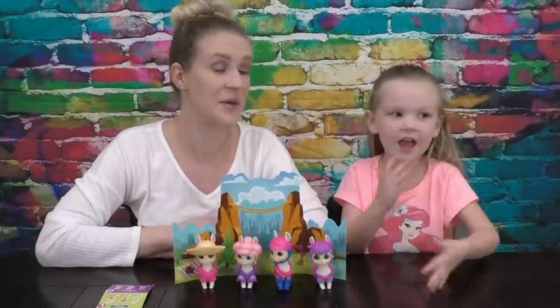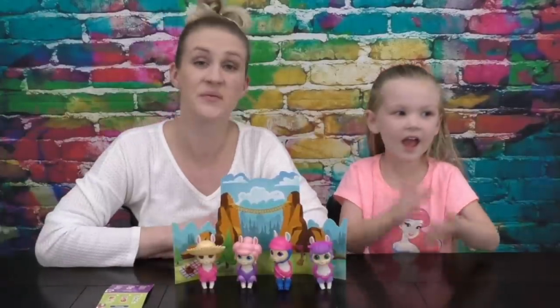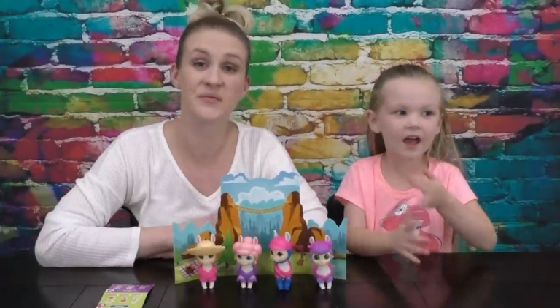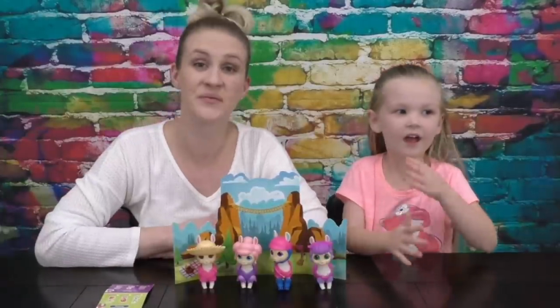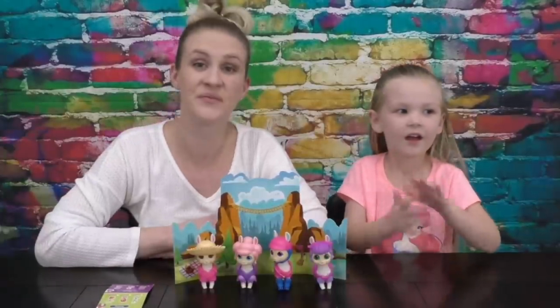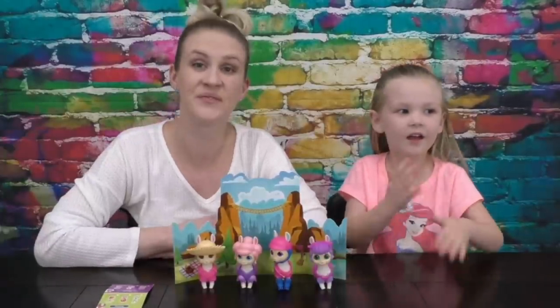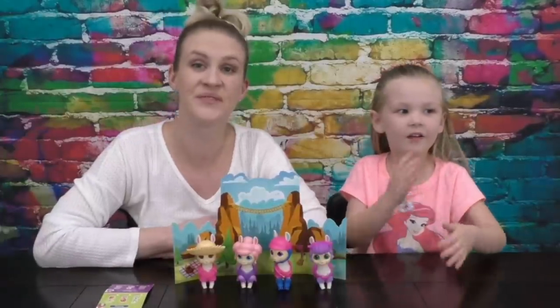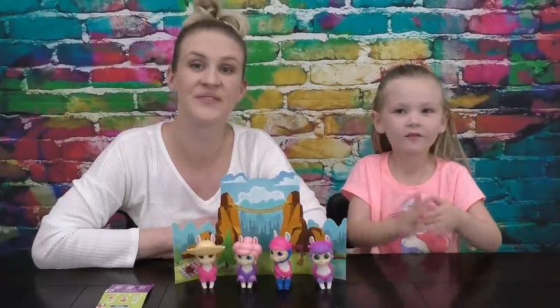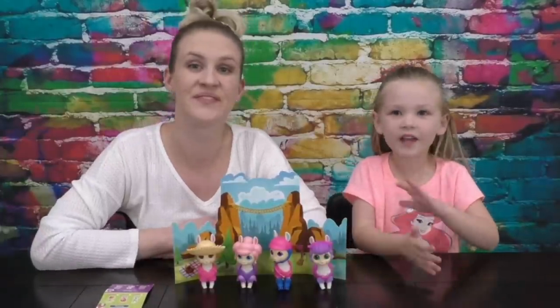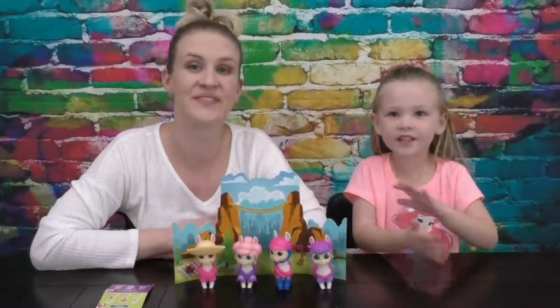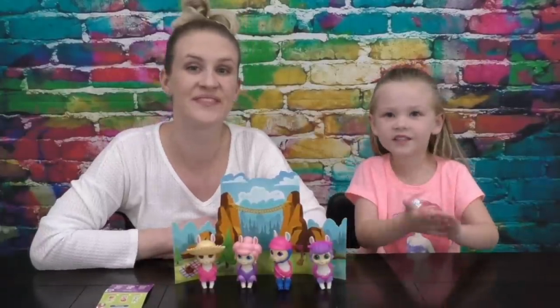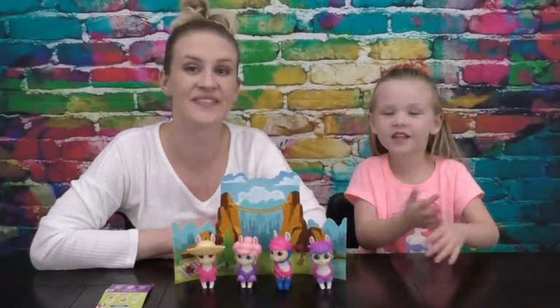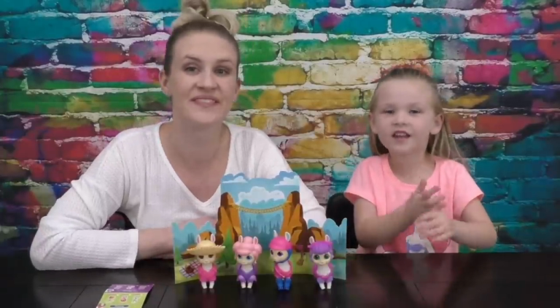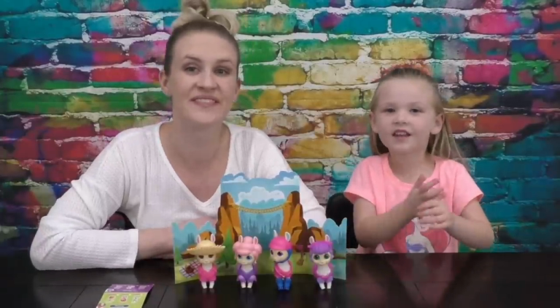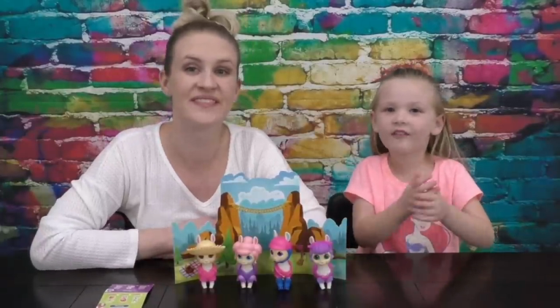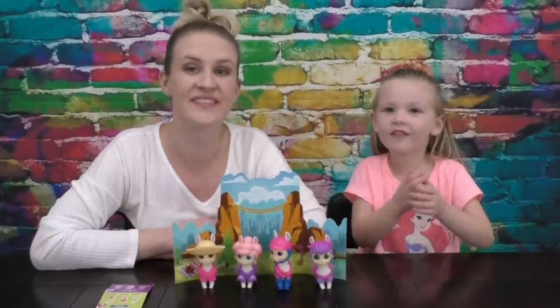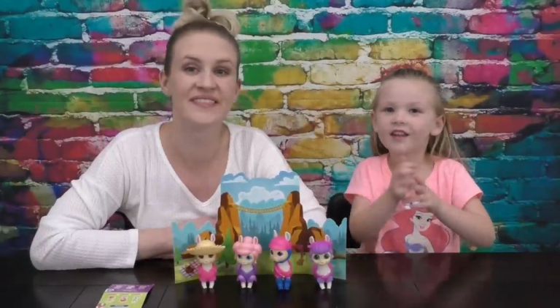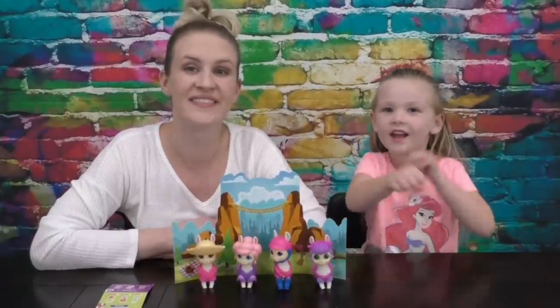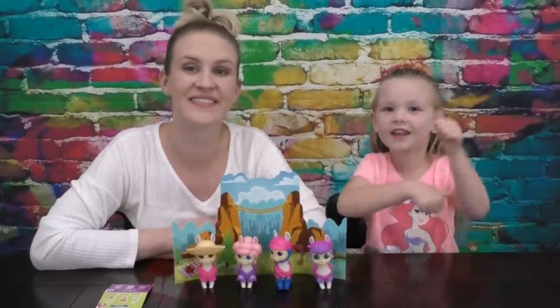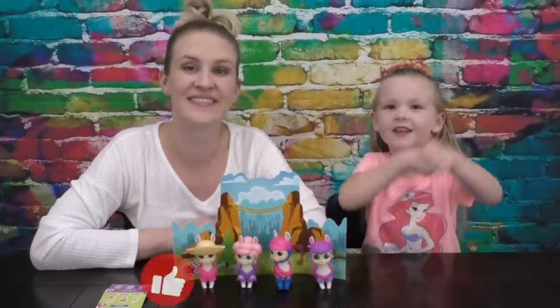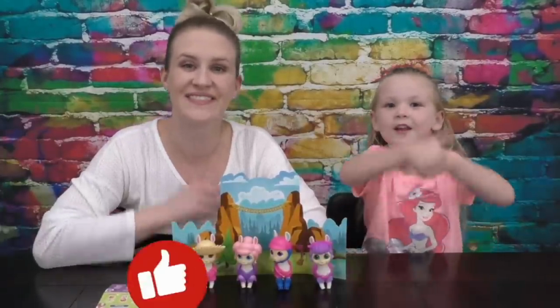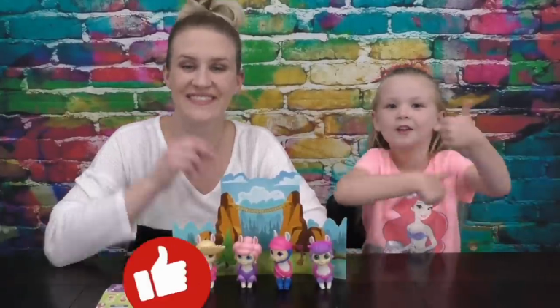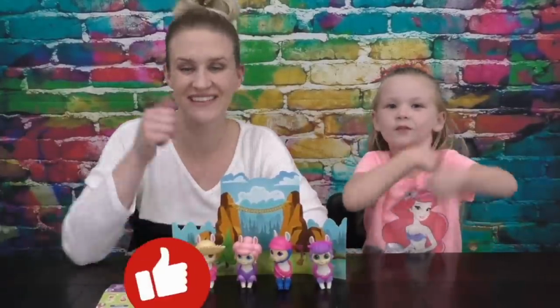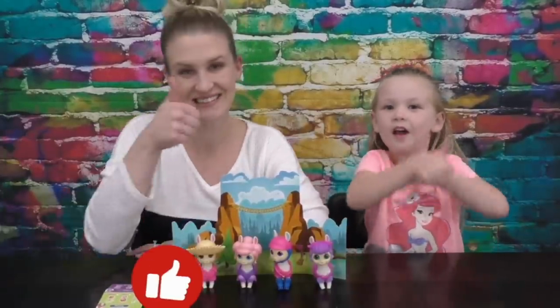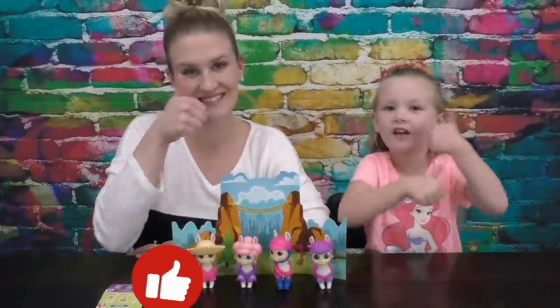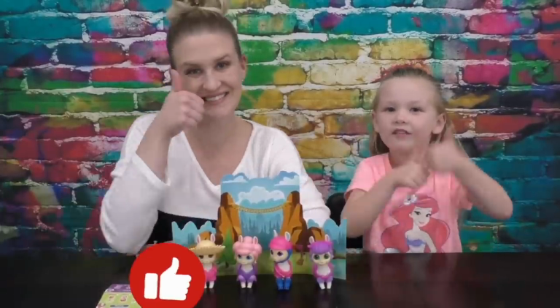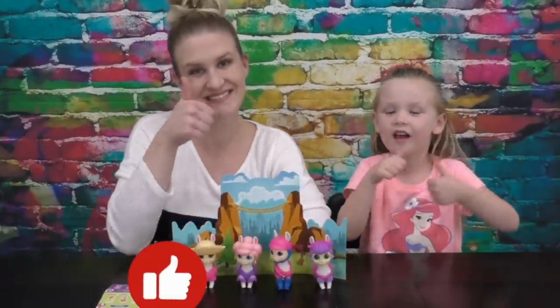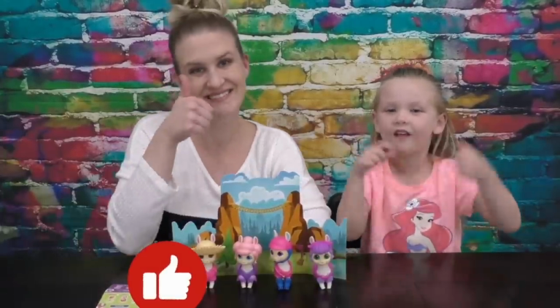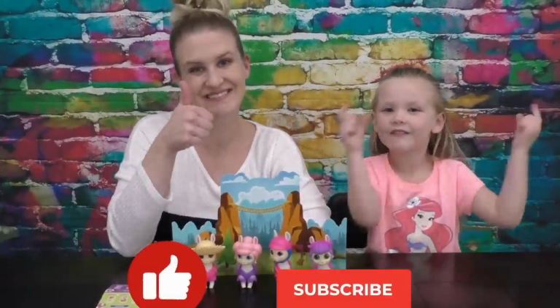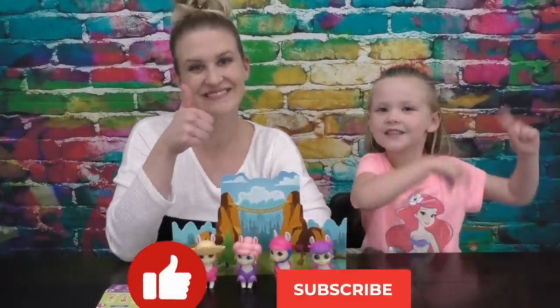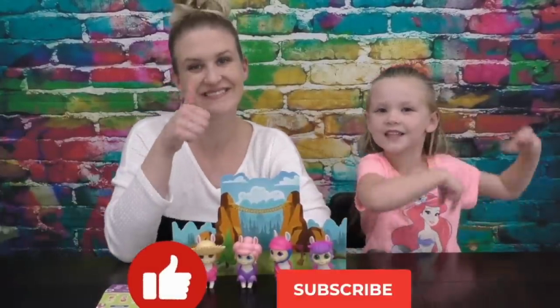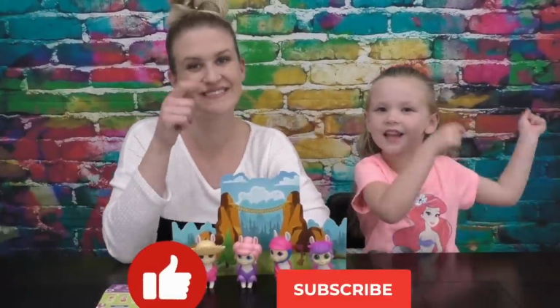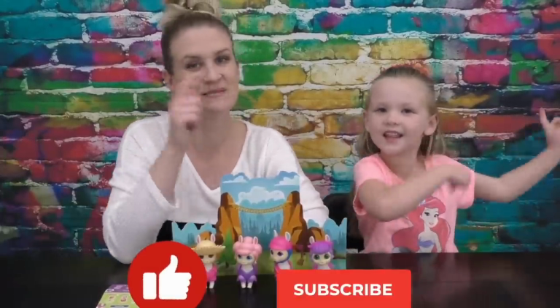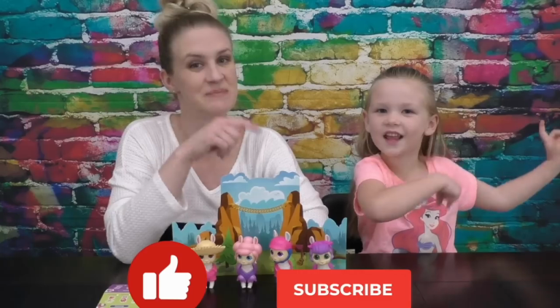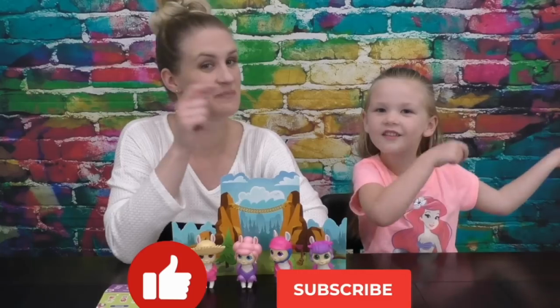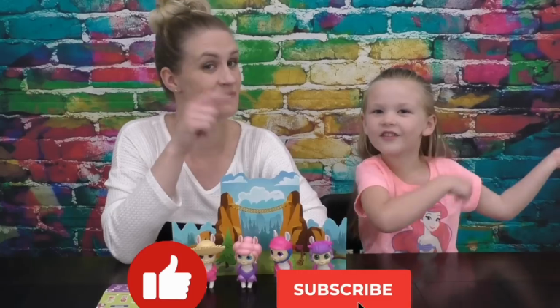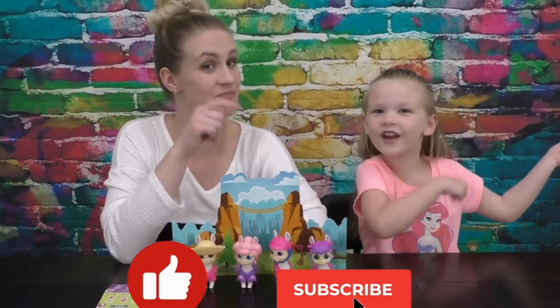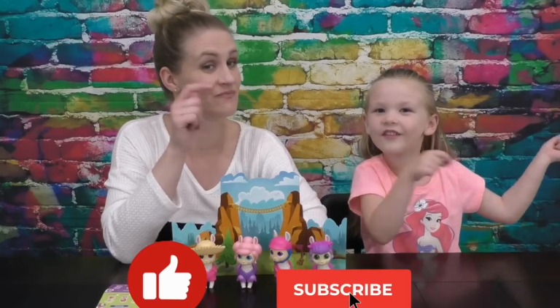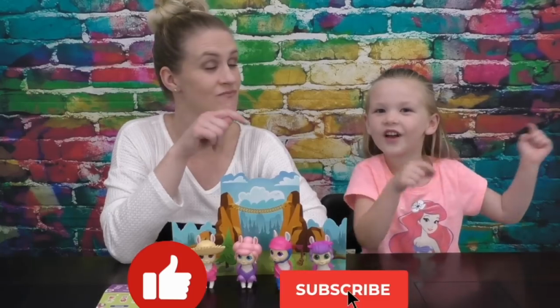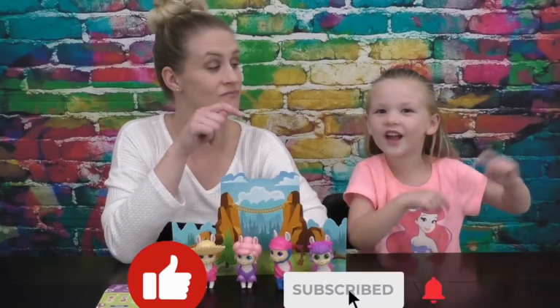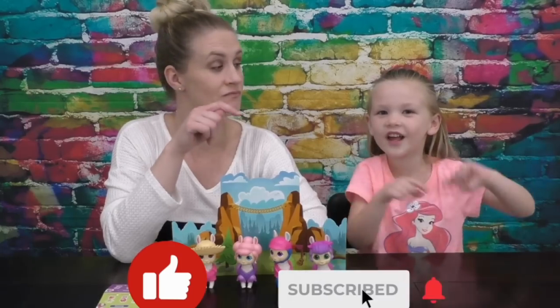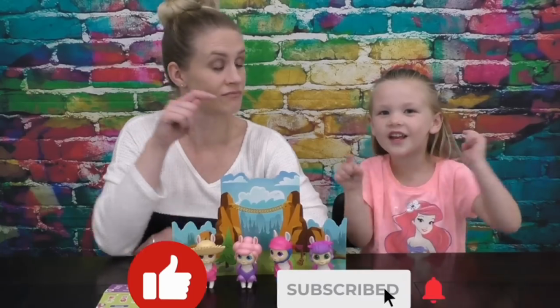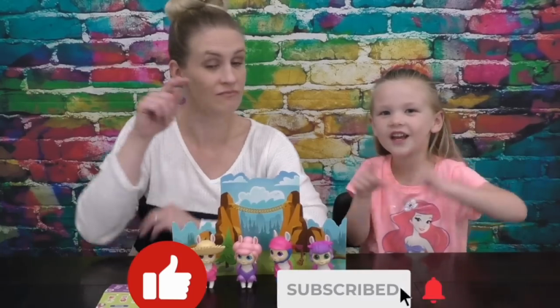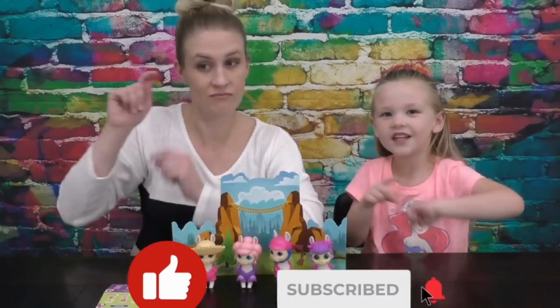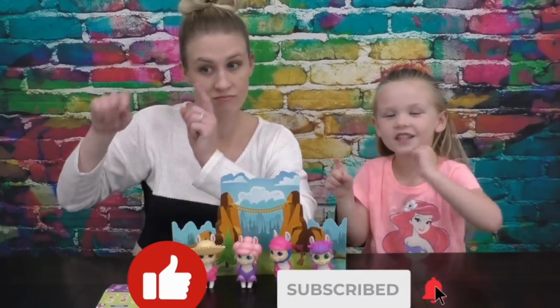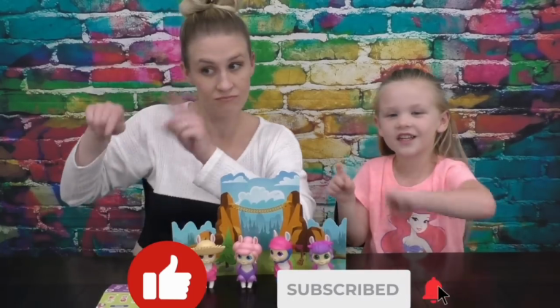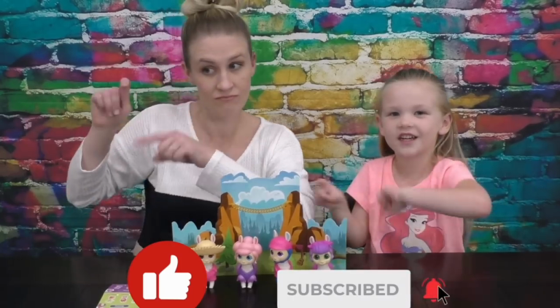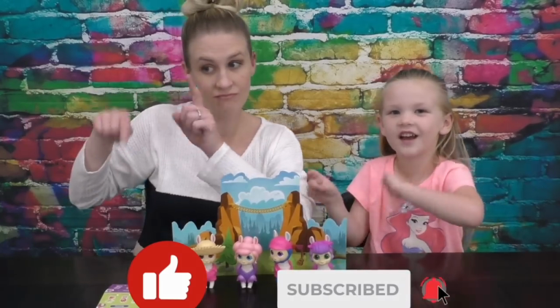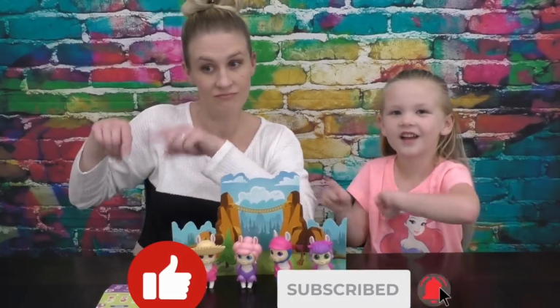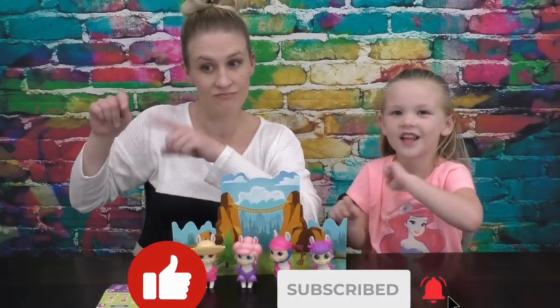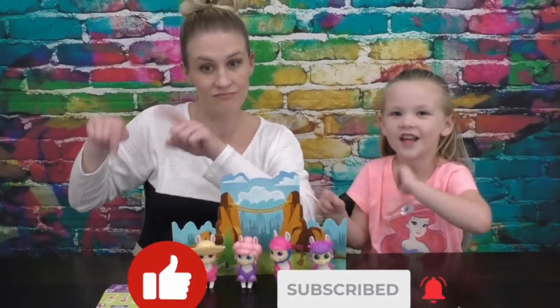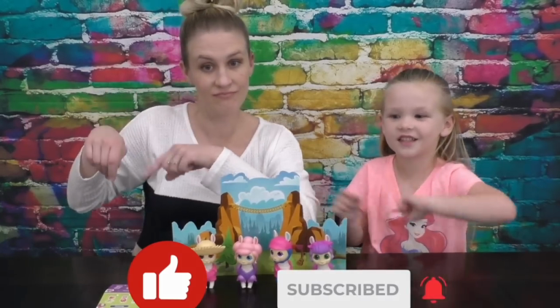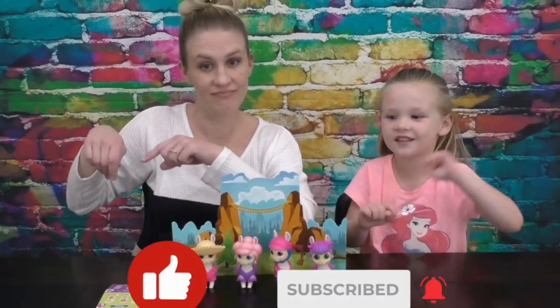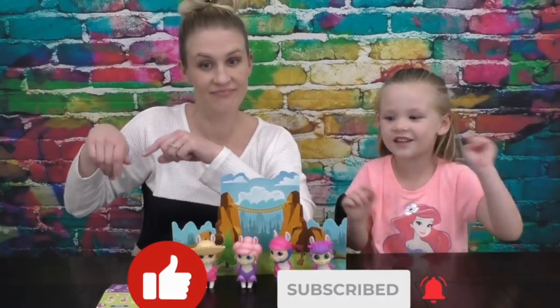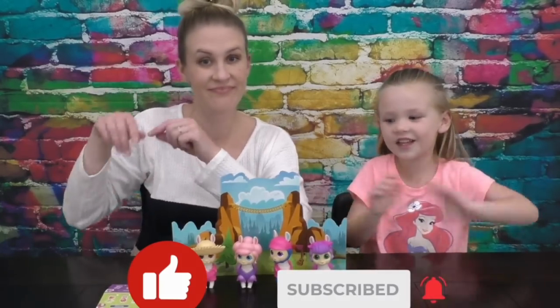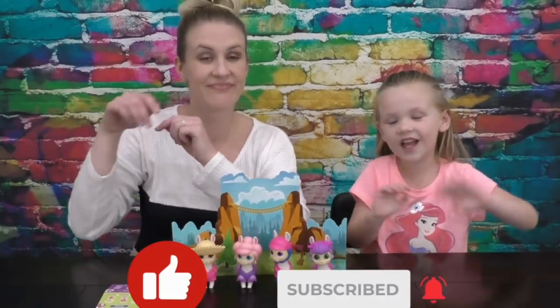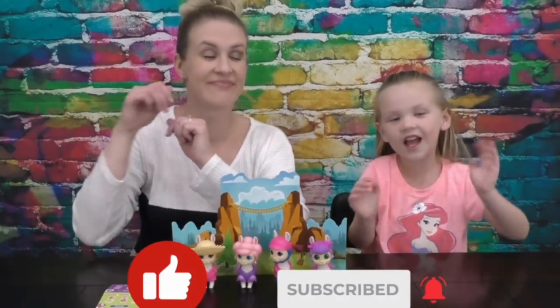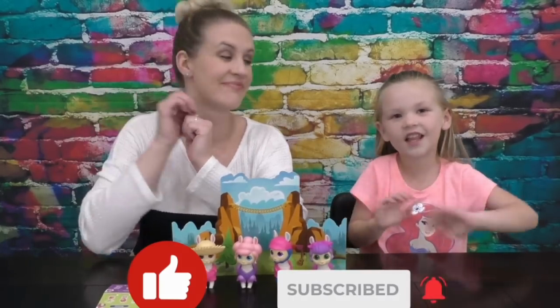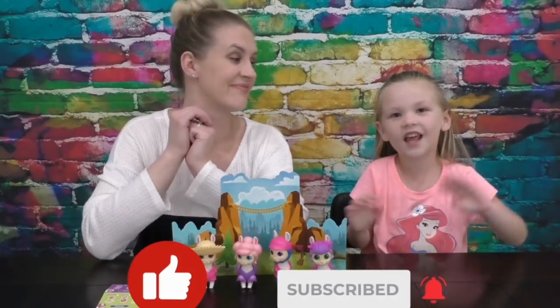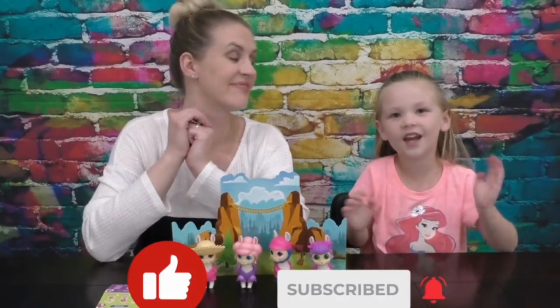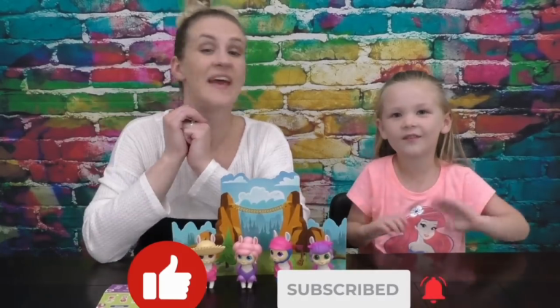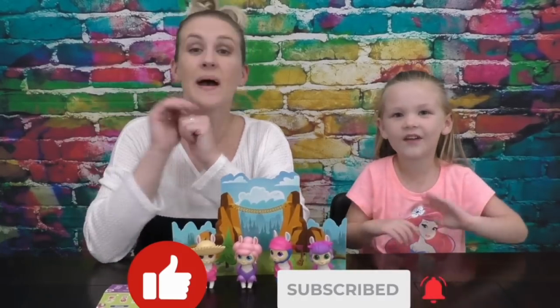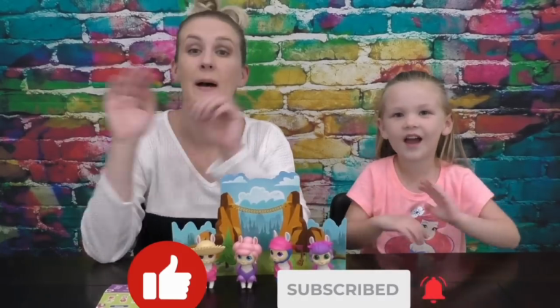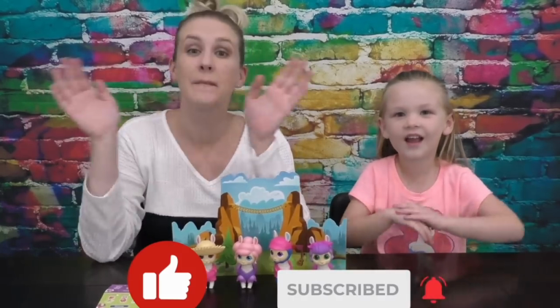Make sure you give me a huge thumbs up, click the subscribe button, turn on notifications, and see you guys later. Bye!